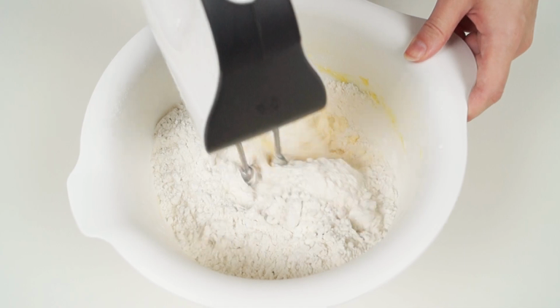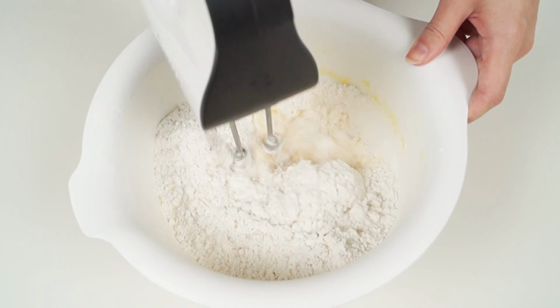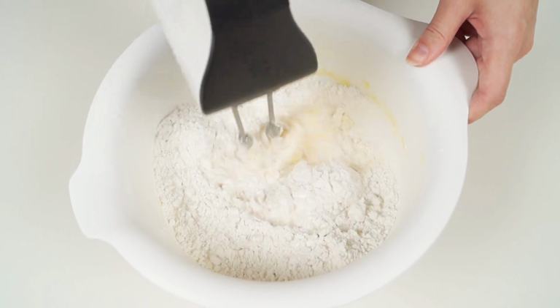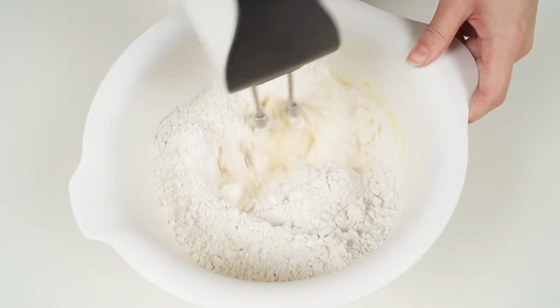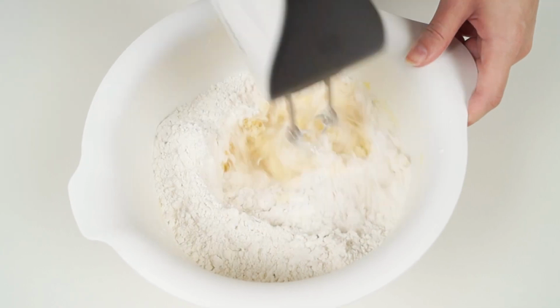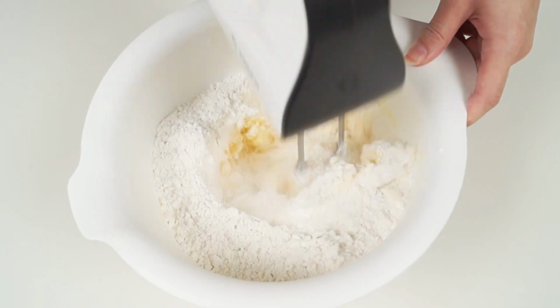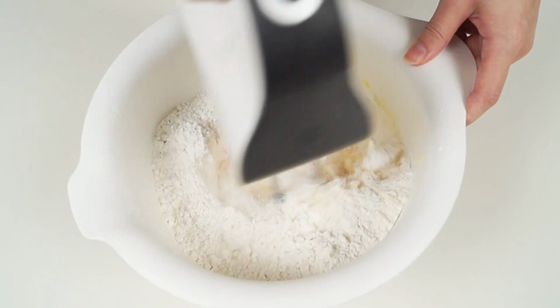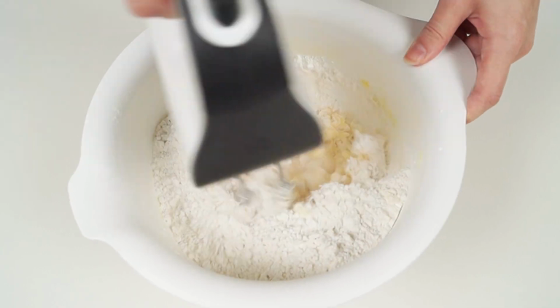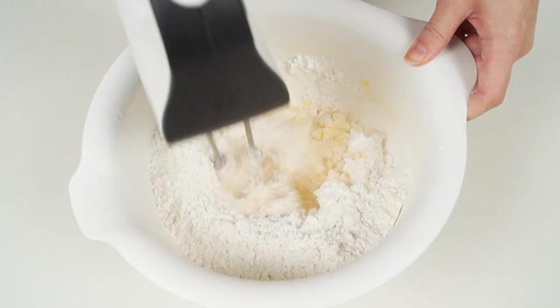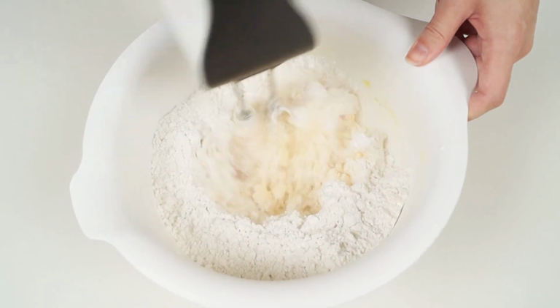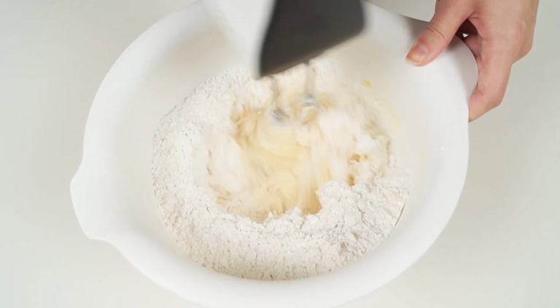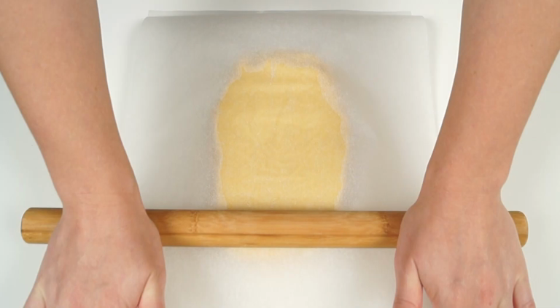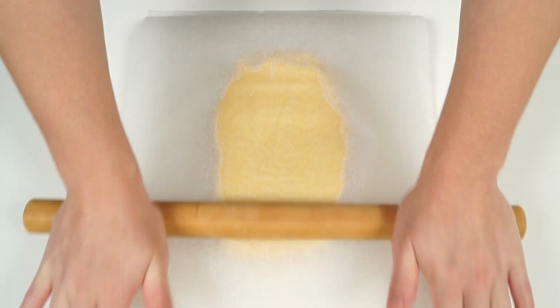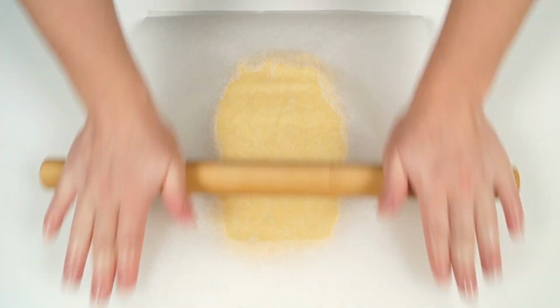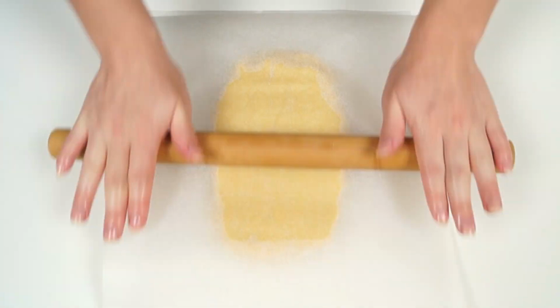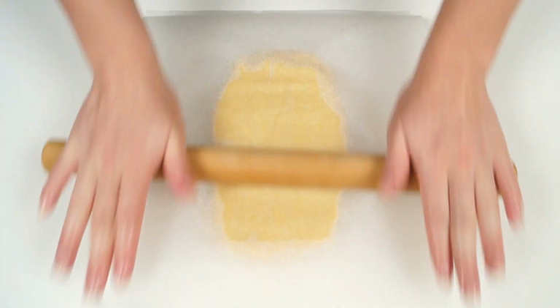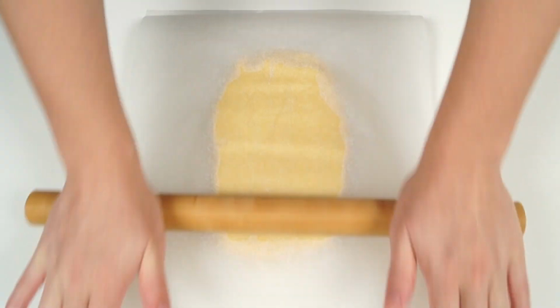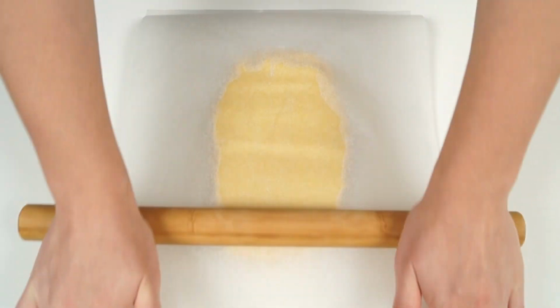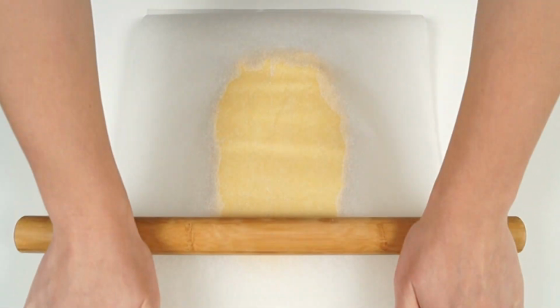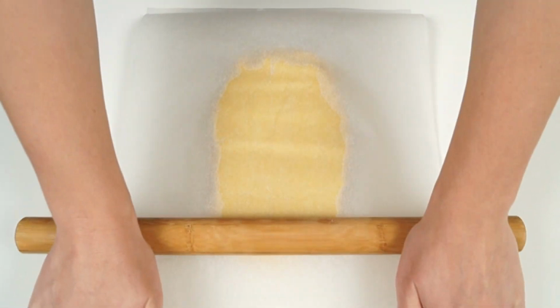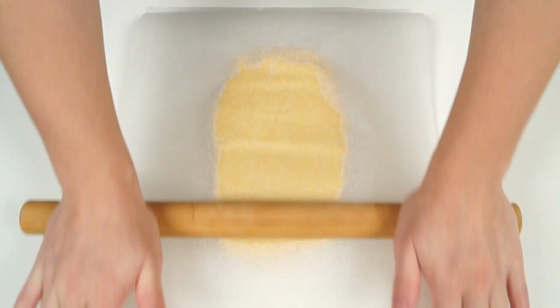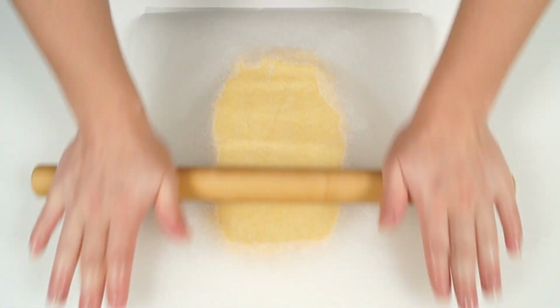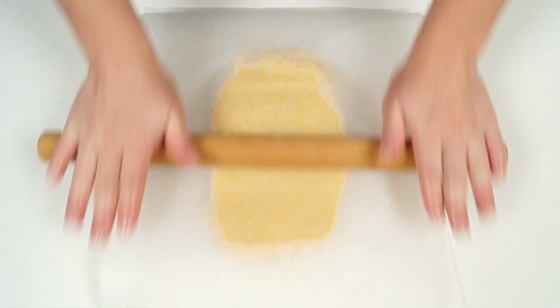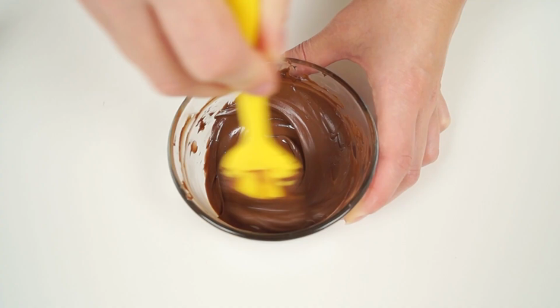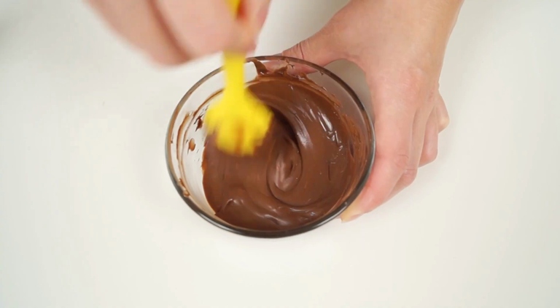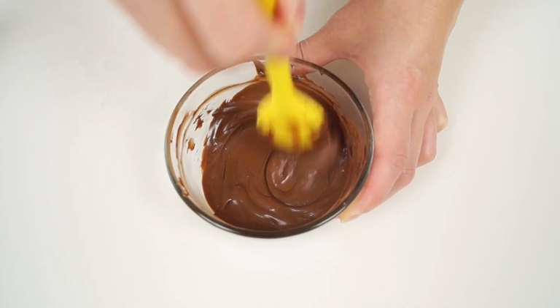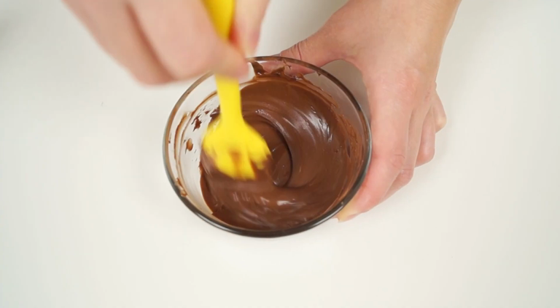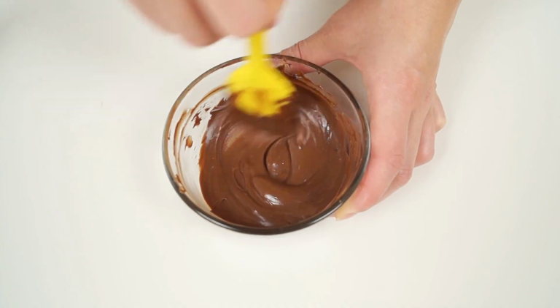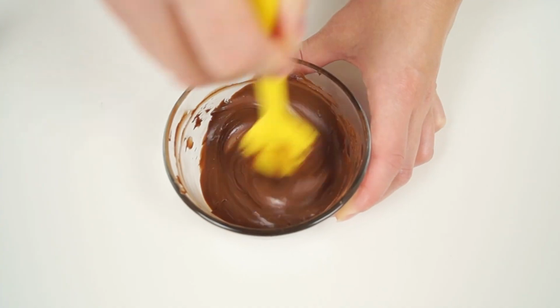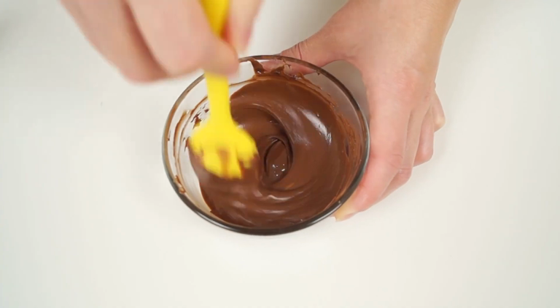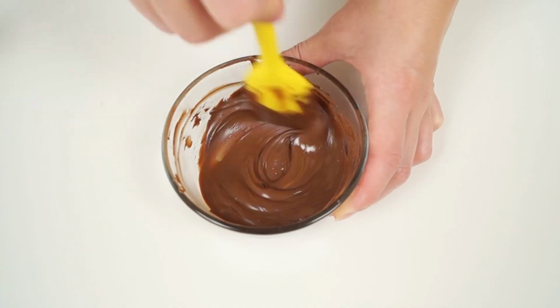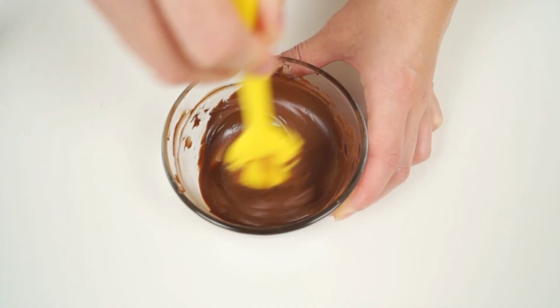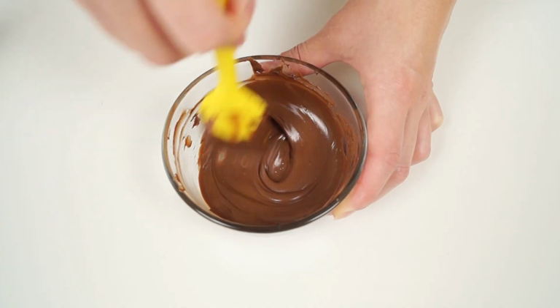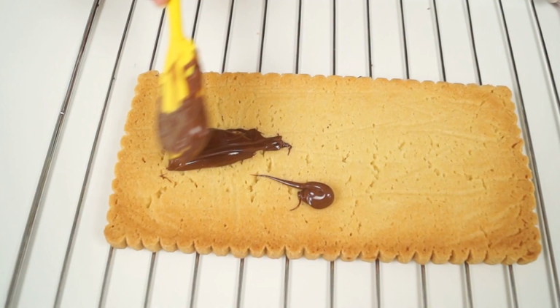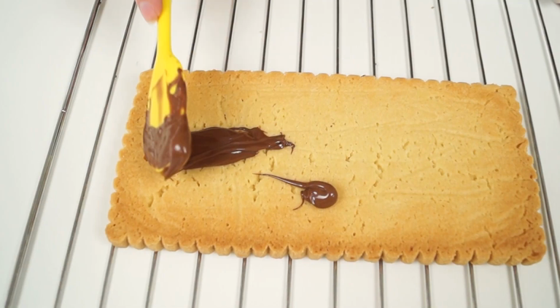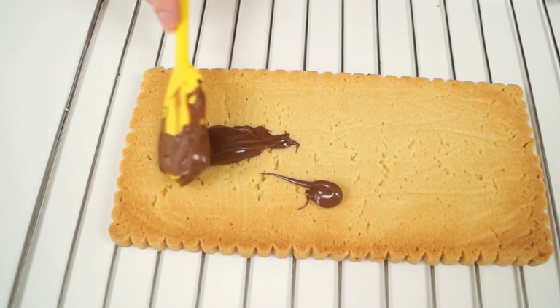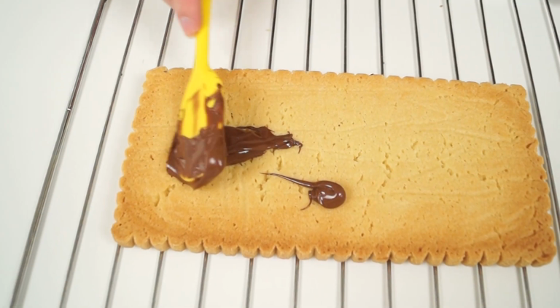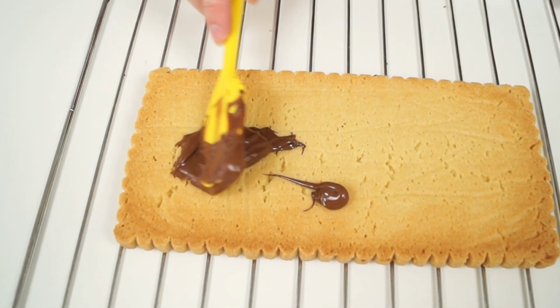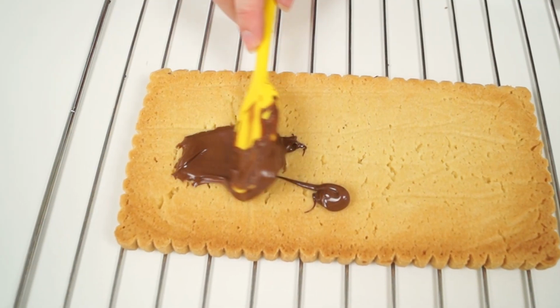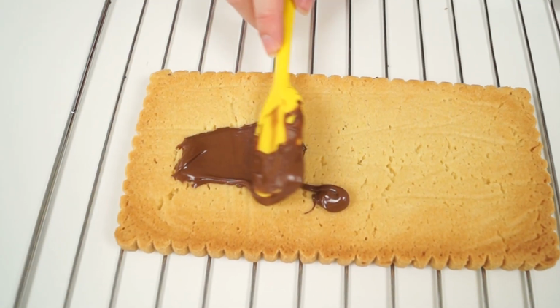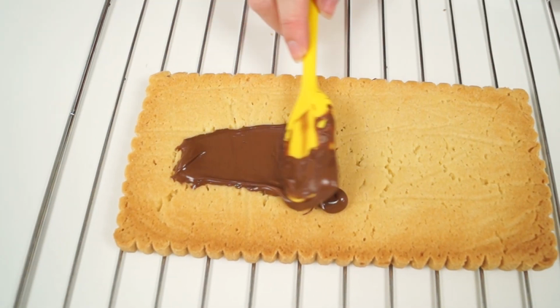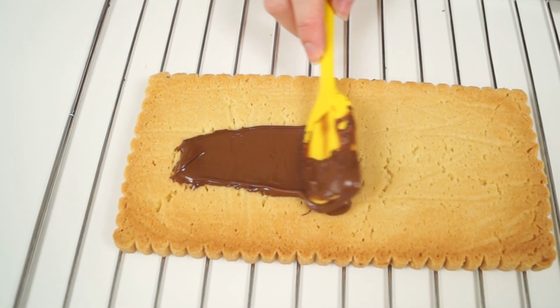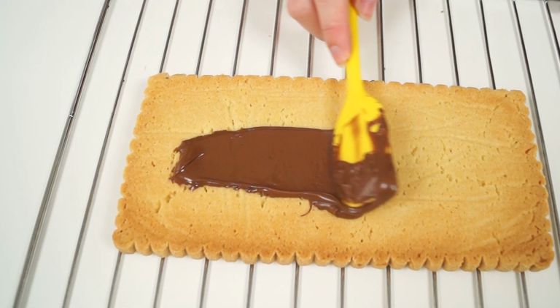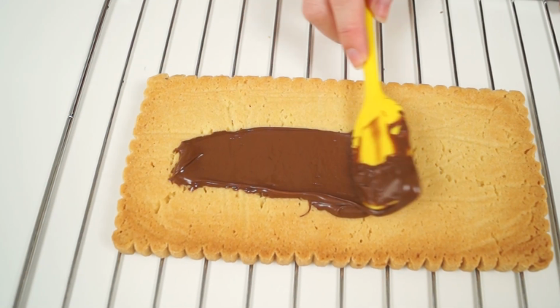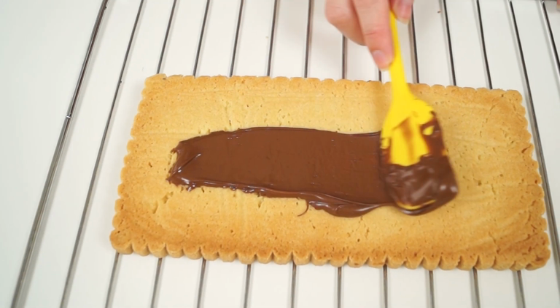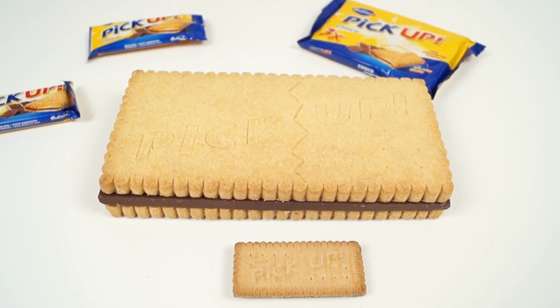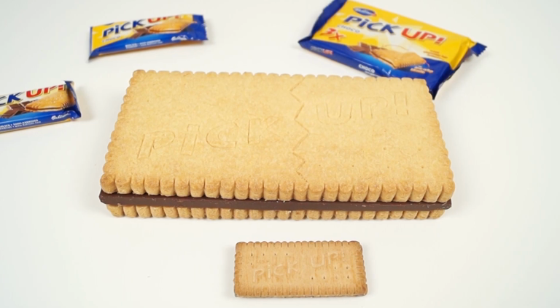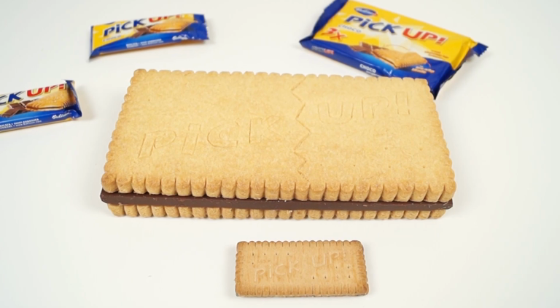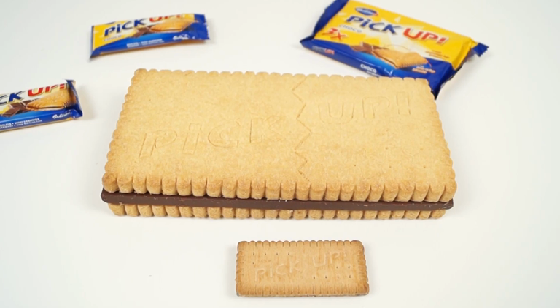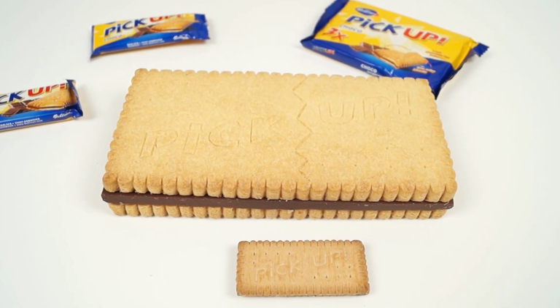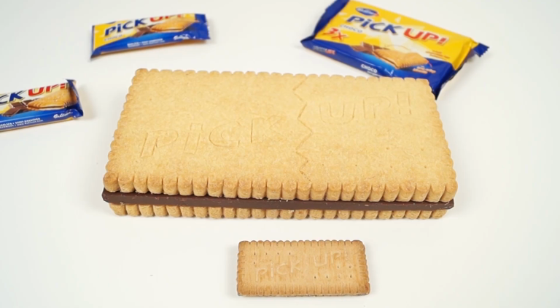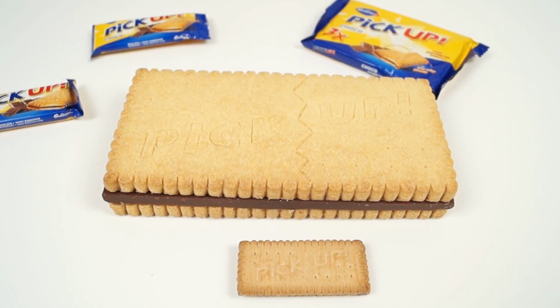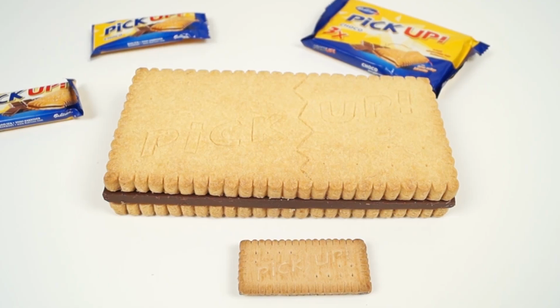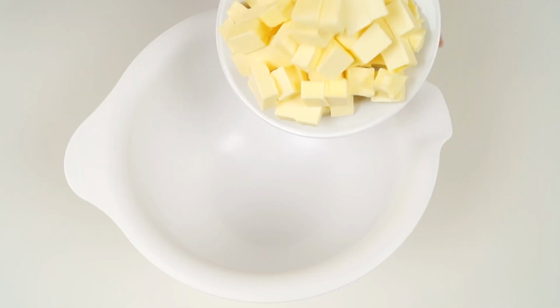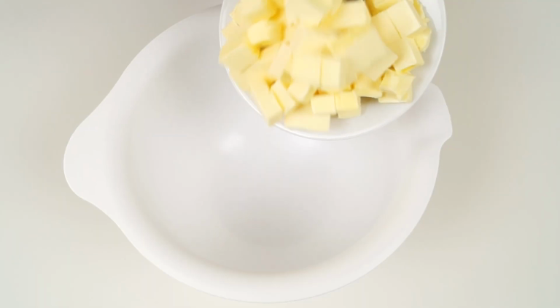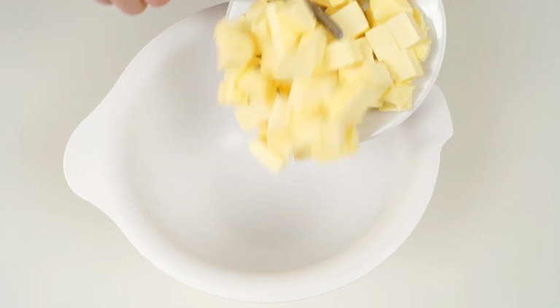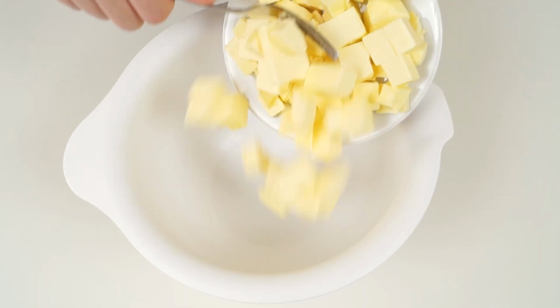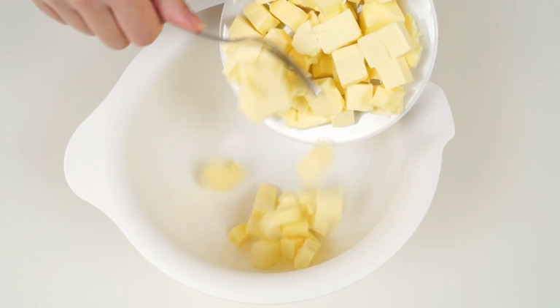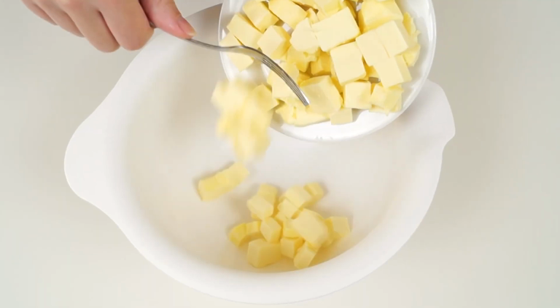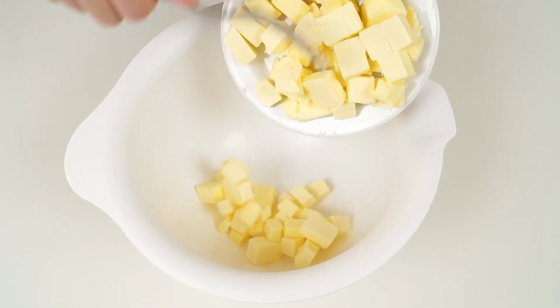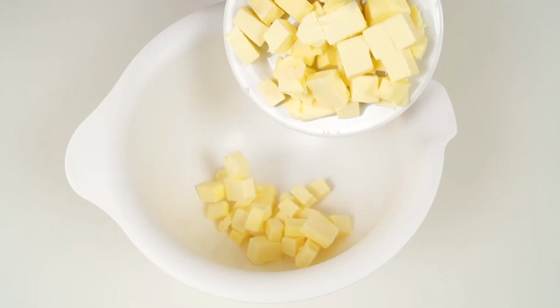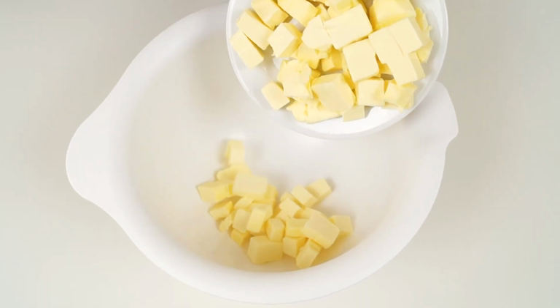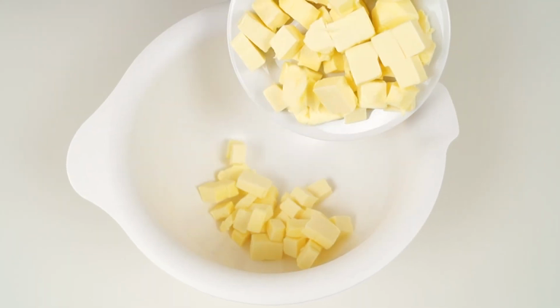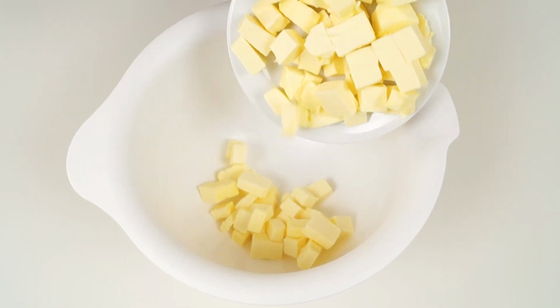Hi guys! Welcome to ATB Sweets! Today we are going to make a giant pickup cookie. Let's make the cookies!